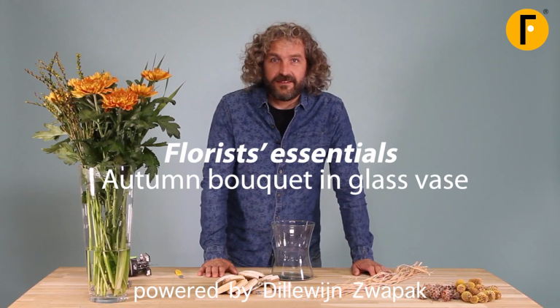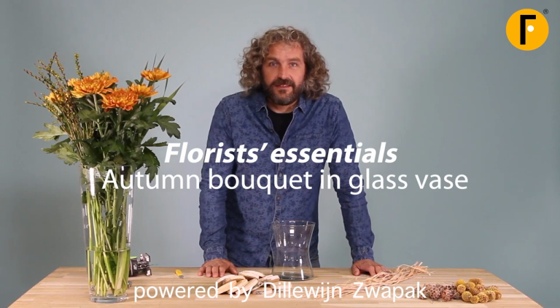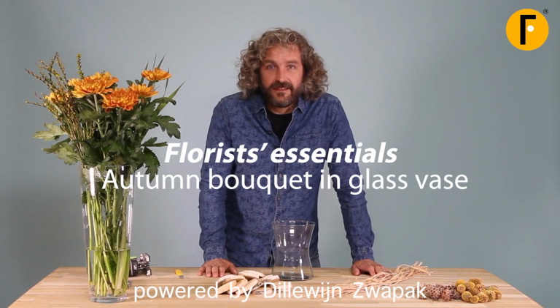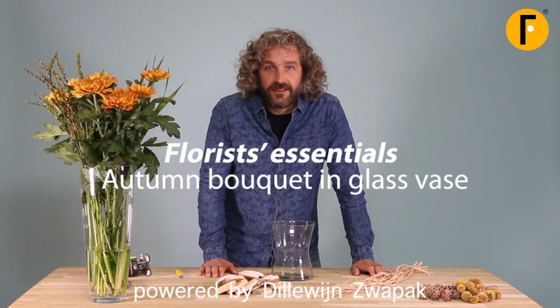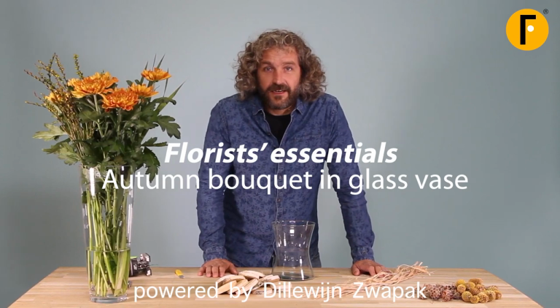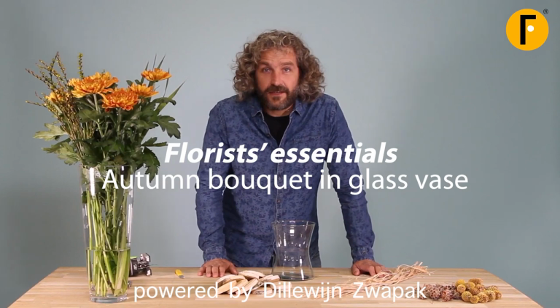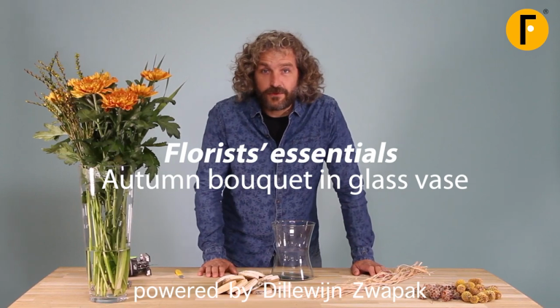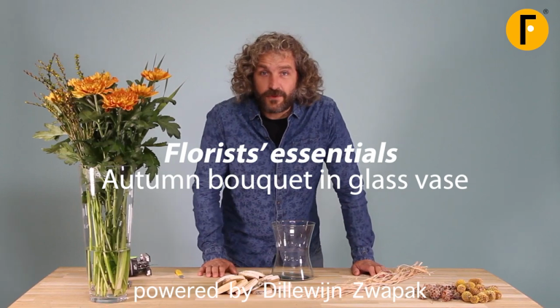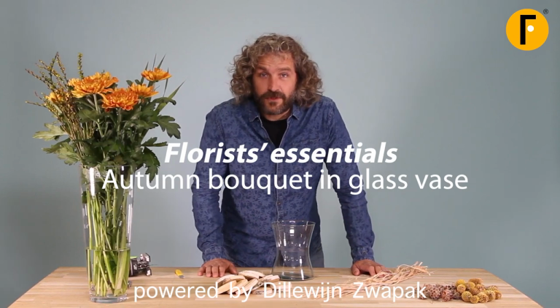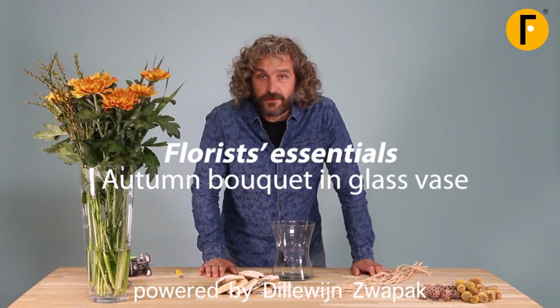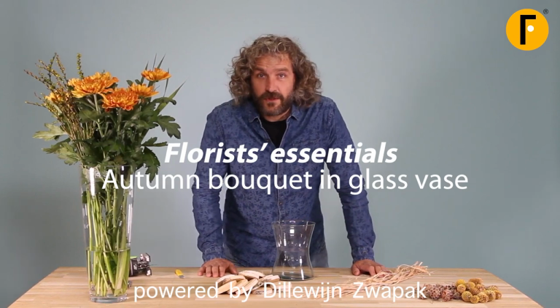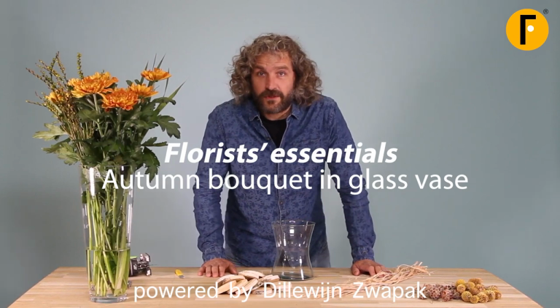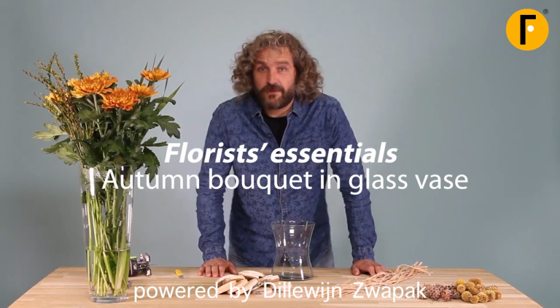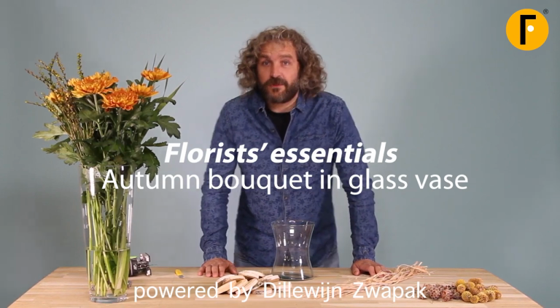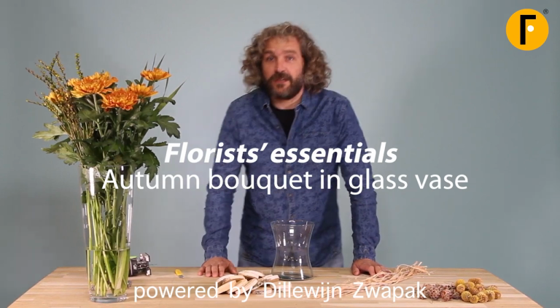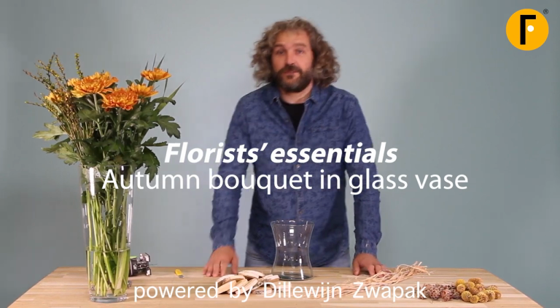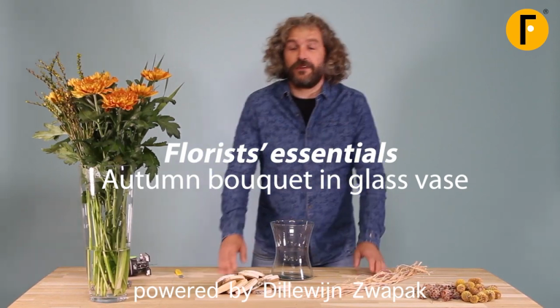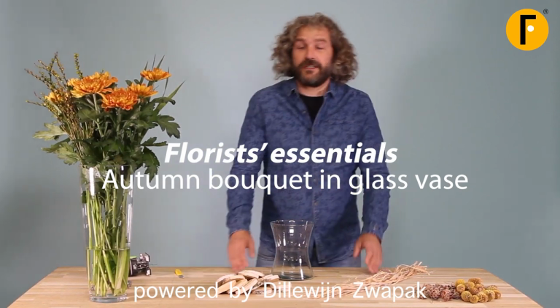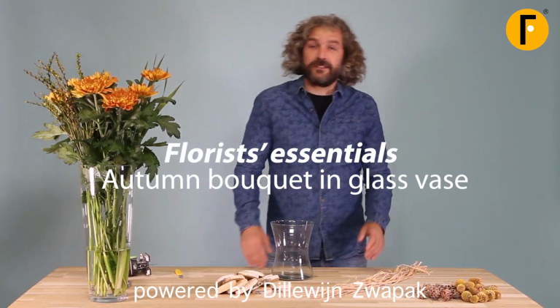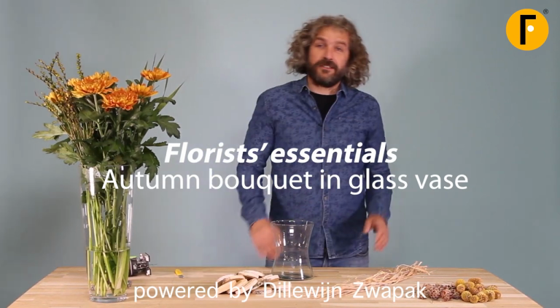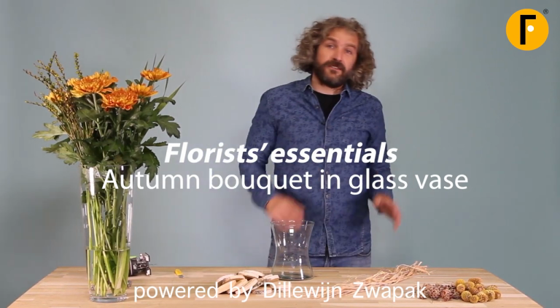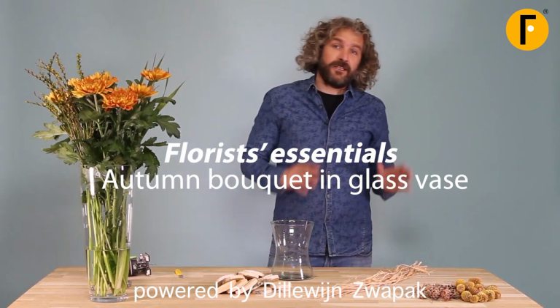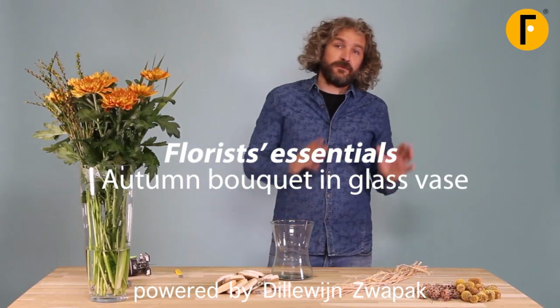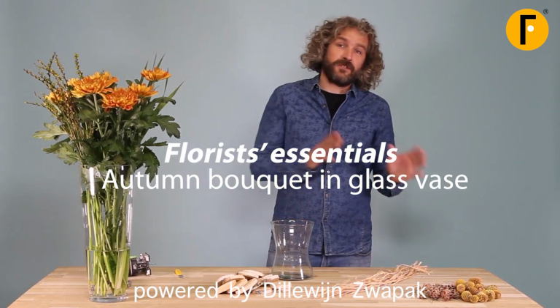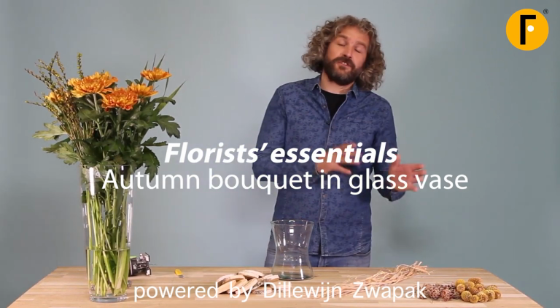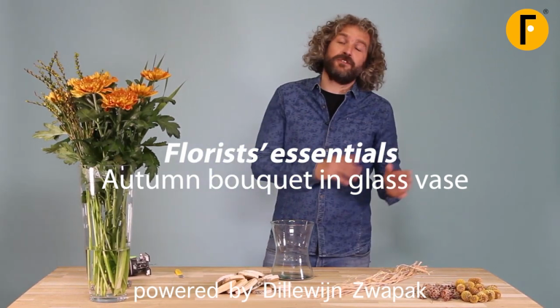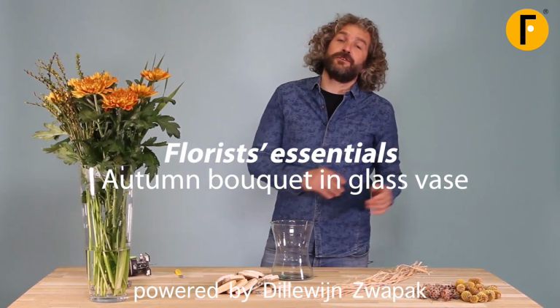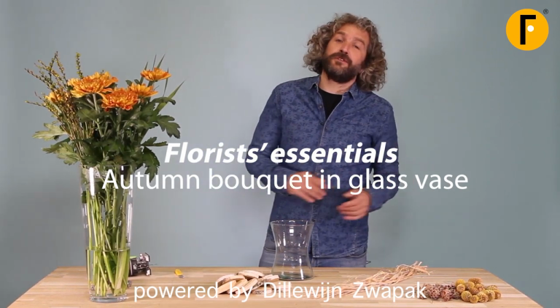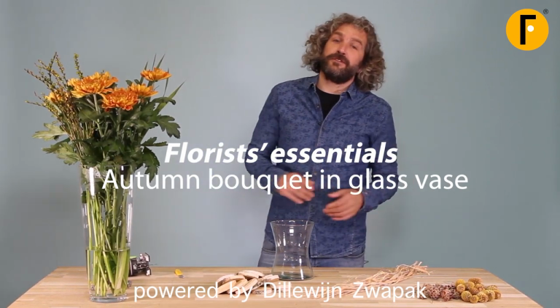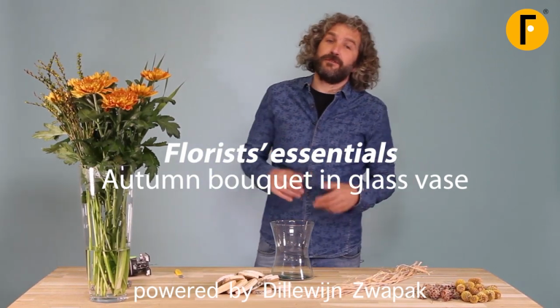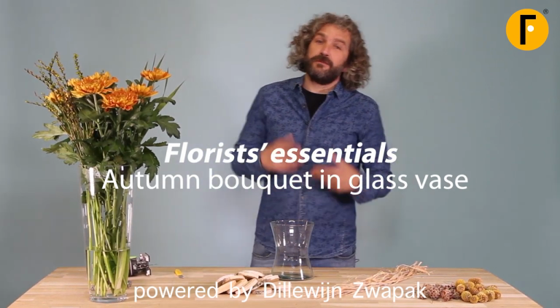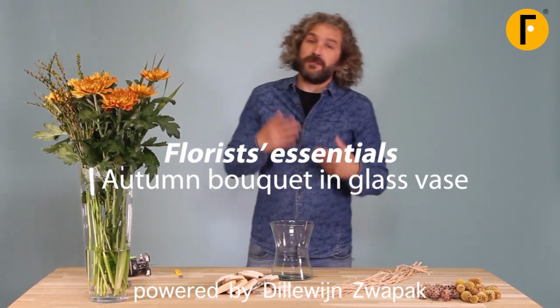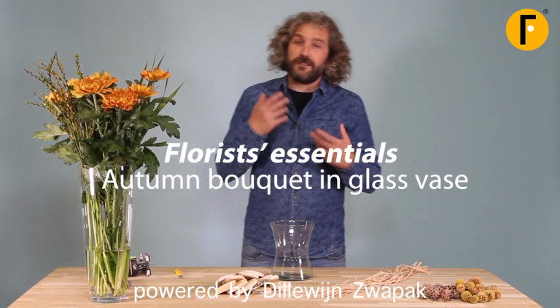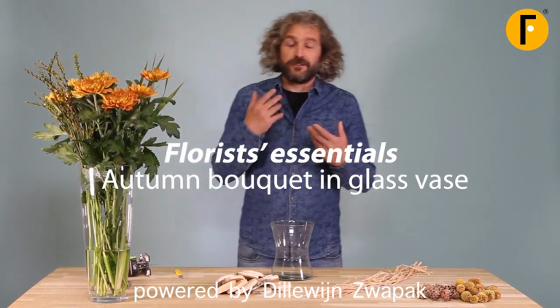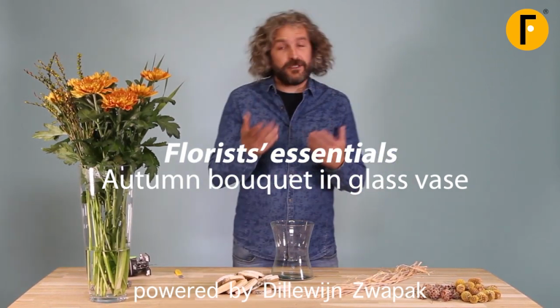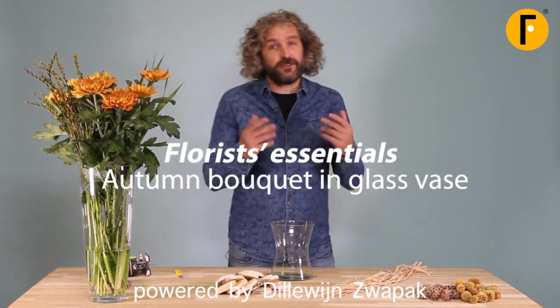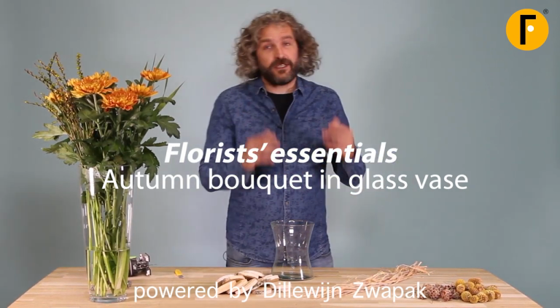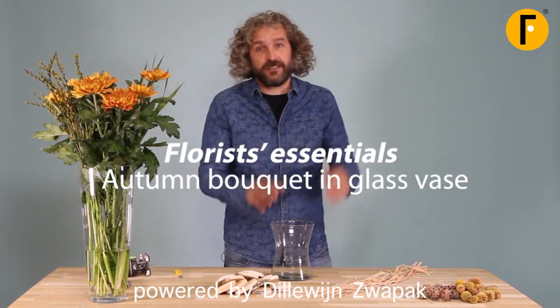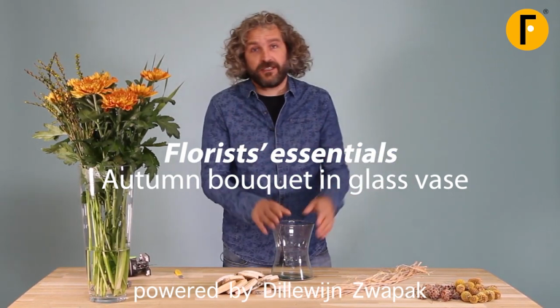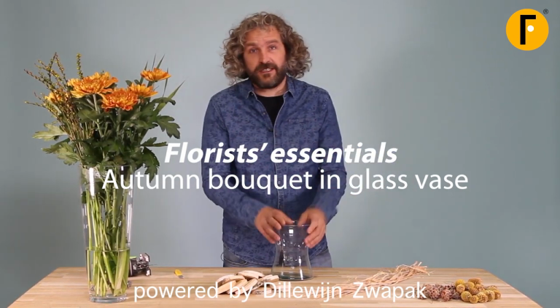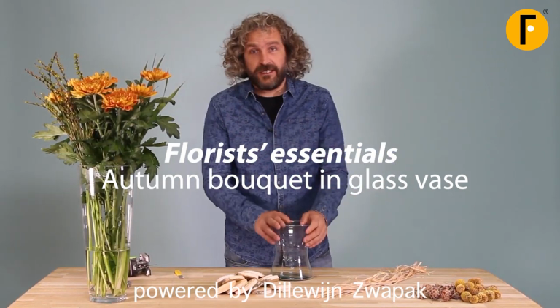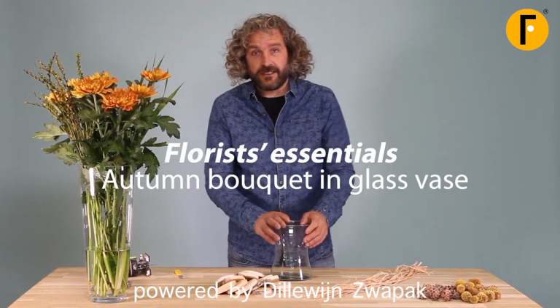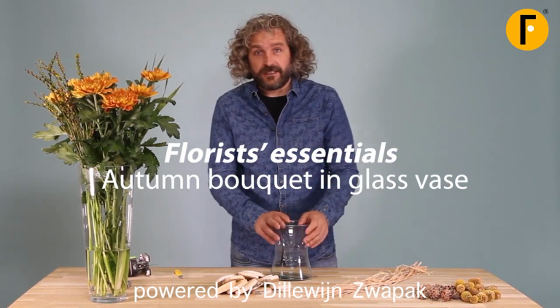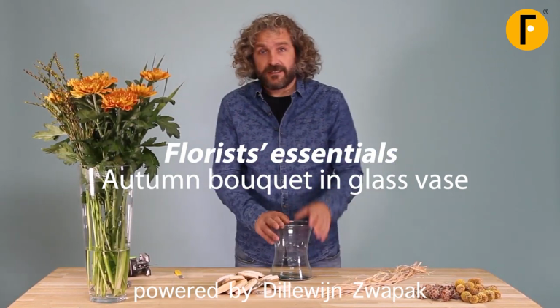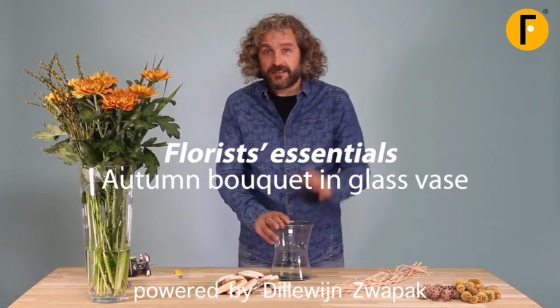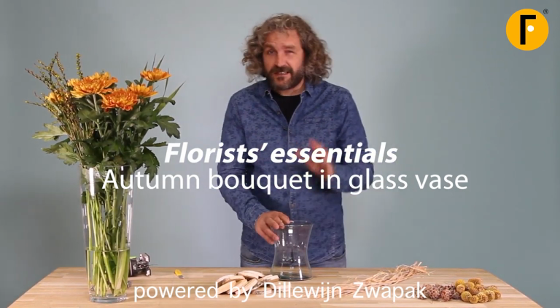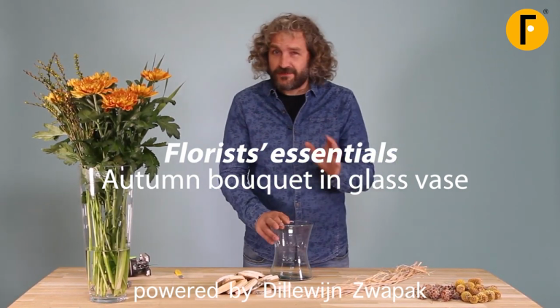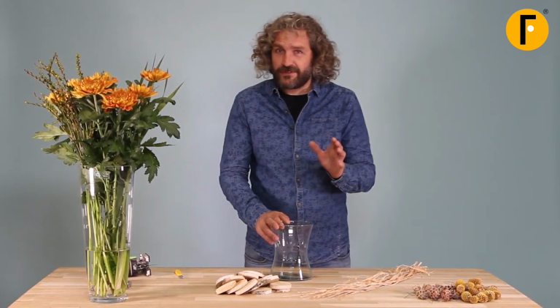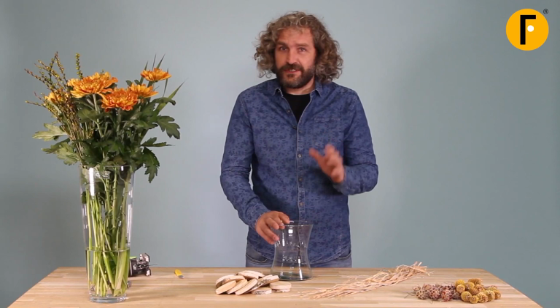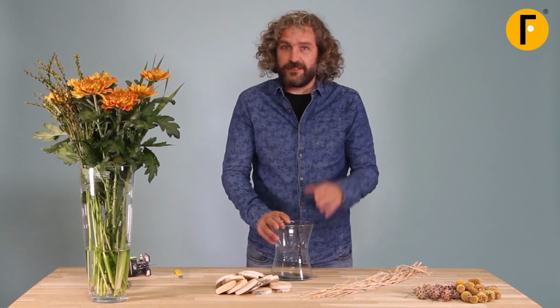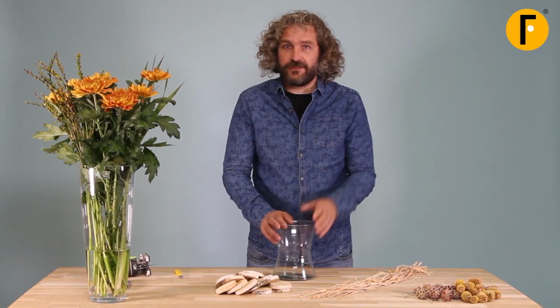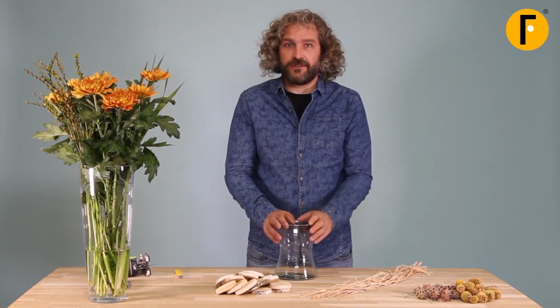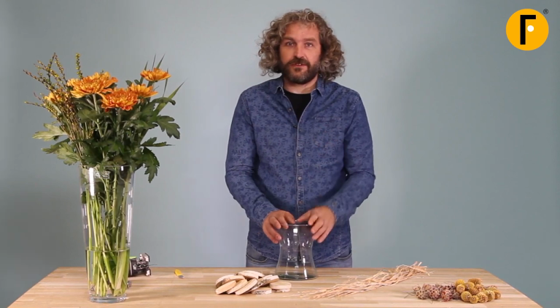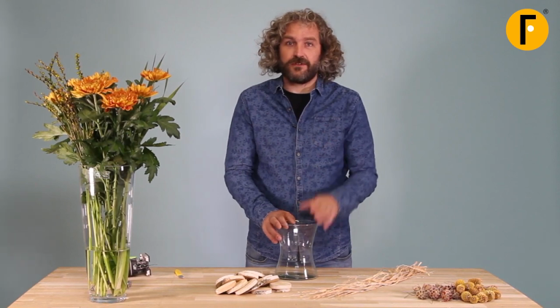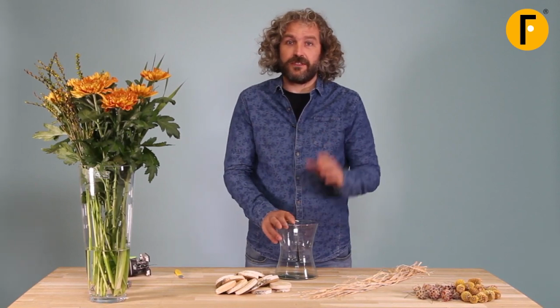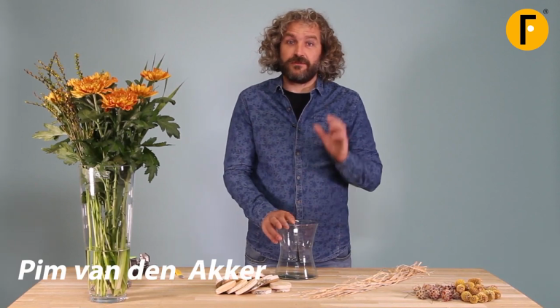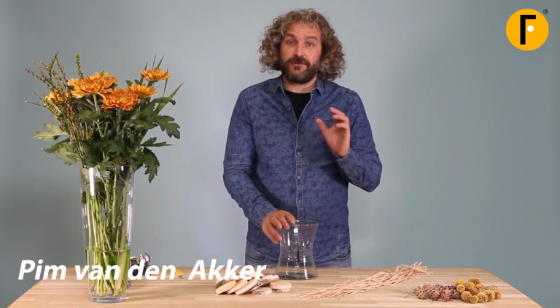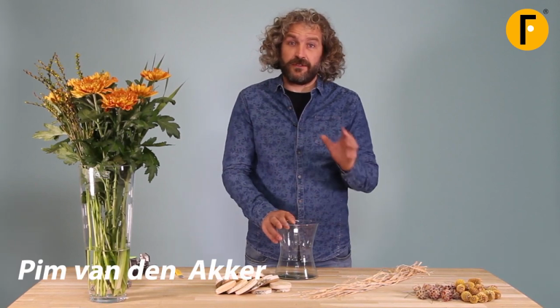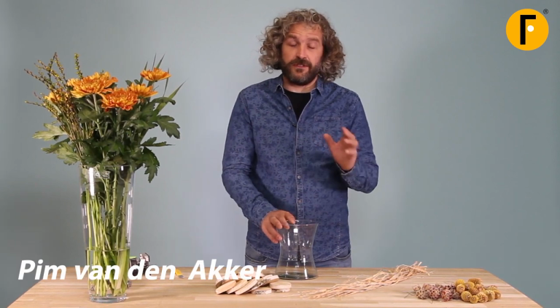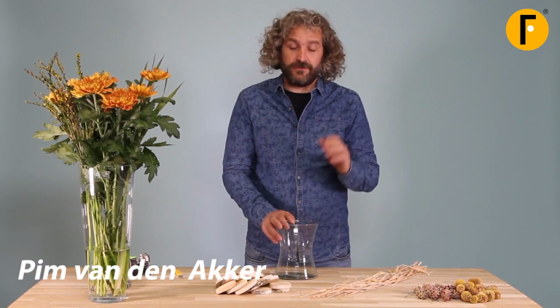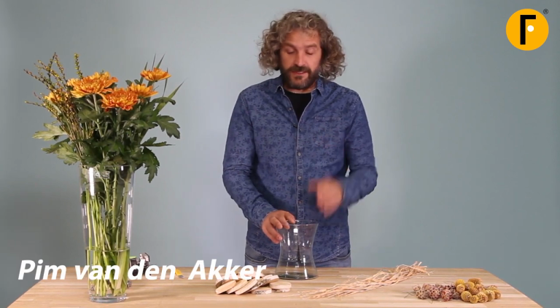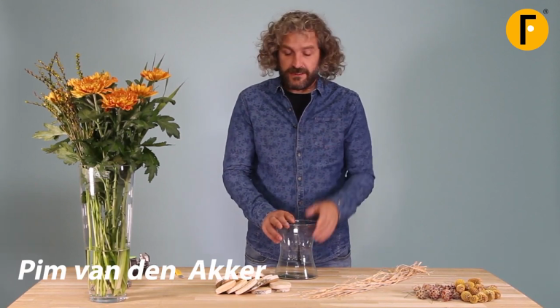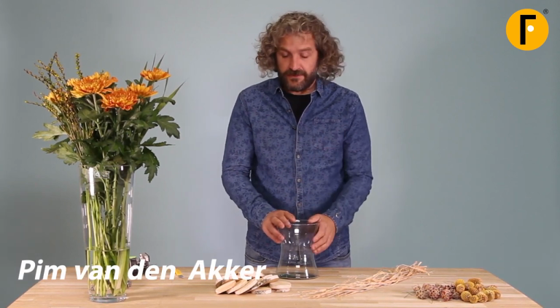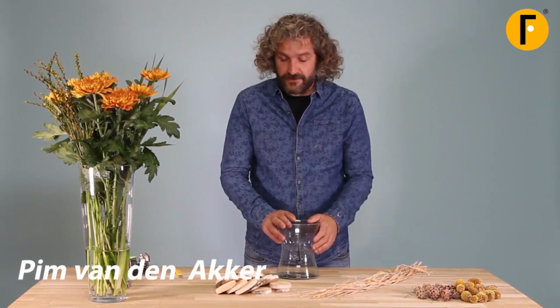Hi everyone, welcome to Floral Effector. Today I'm going to show you a really nice technique. It's not very difficult and it's very effective.